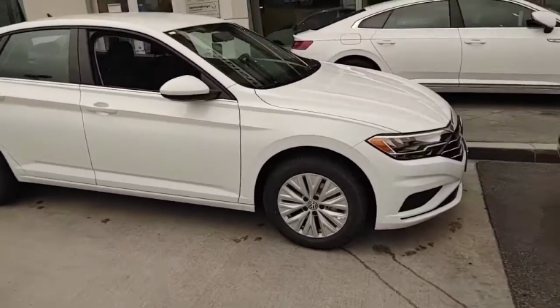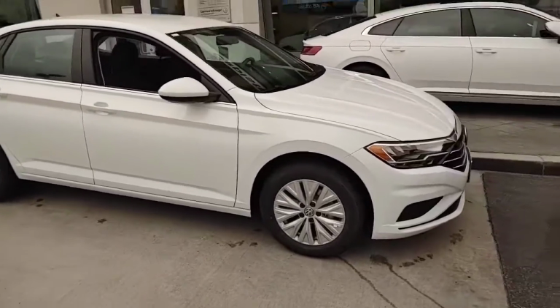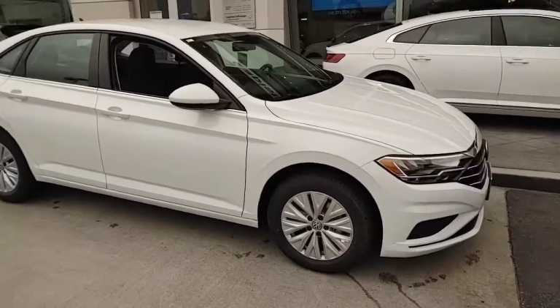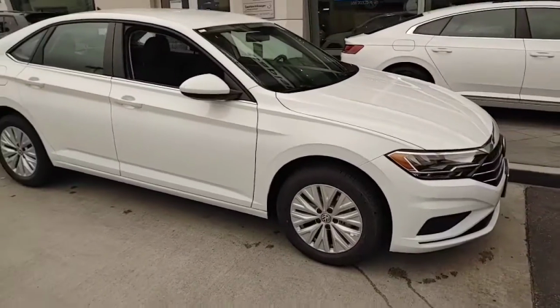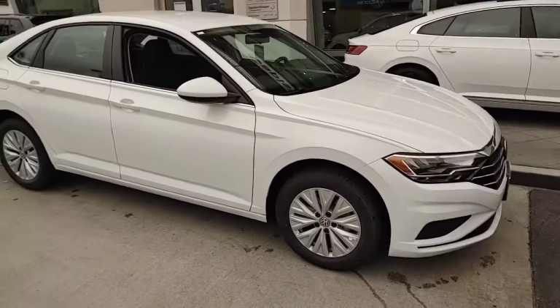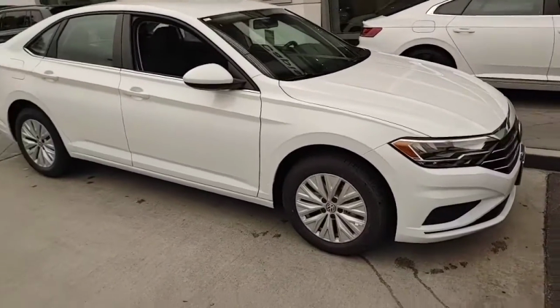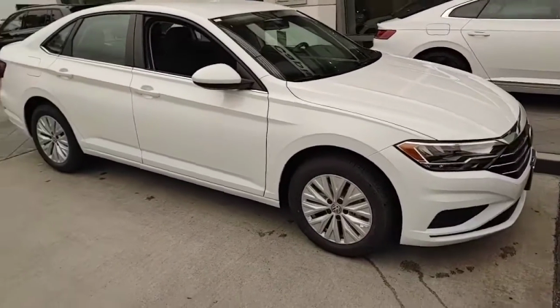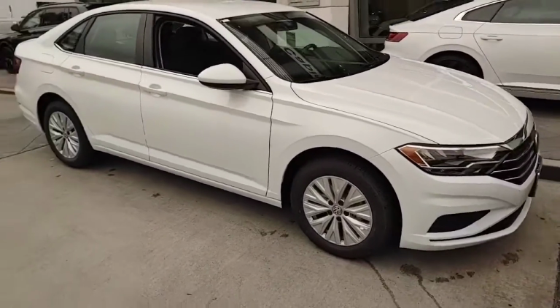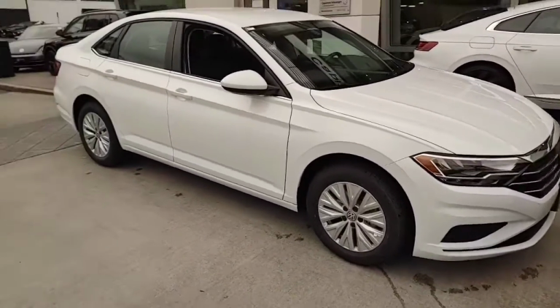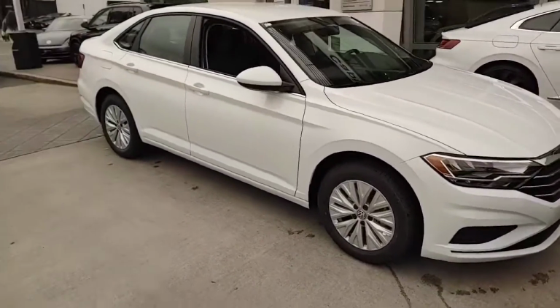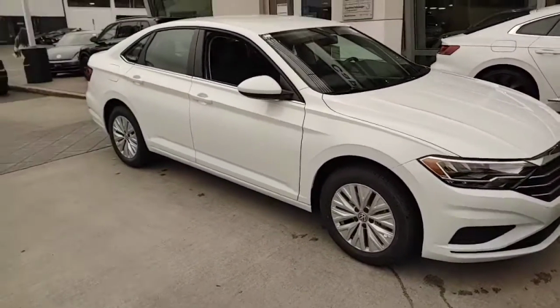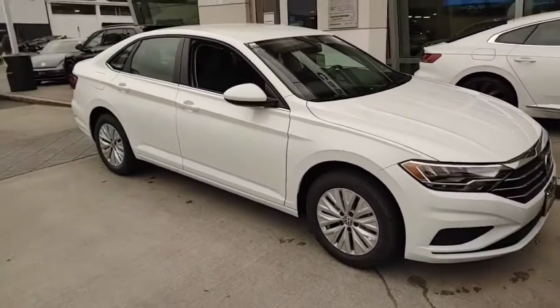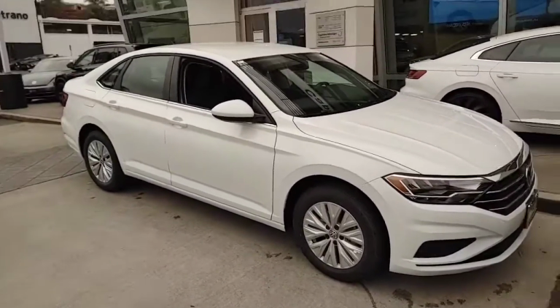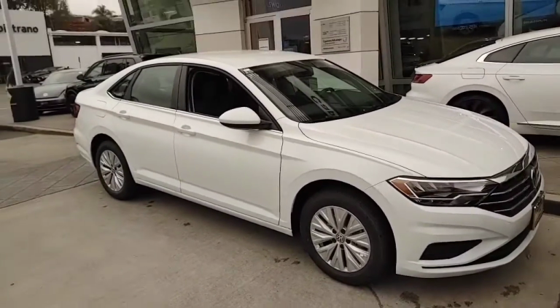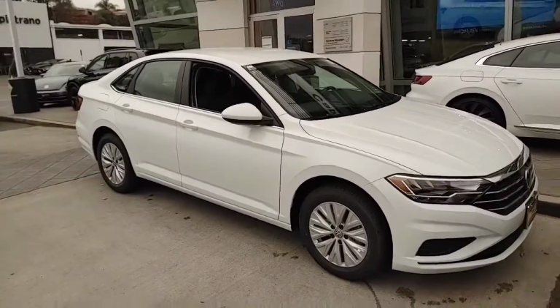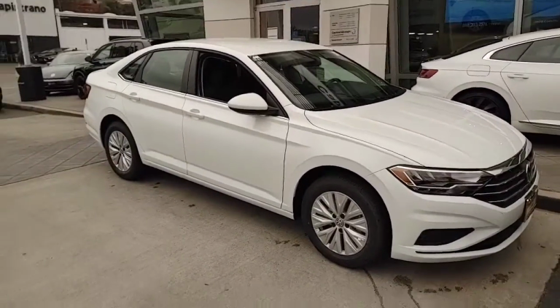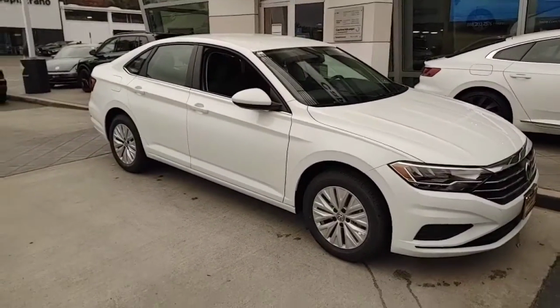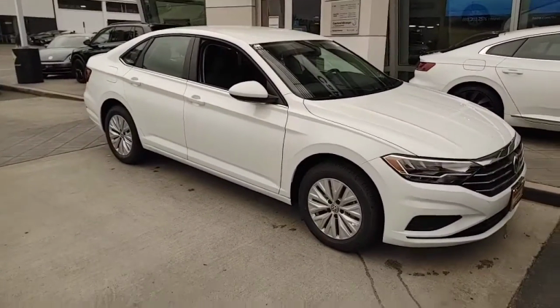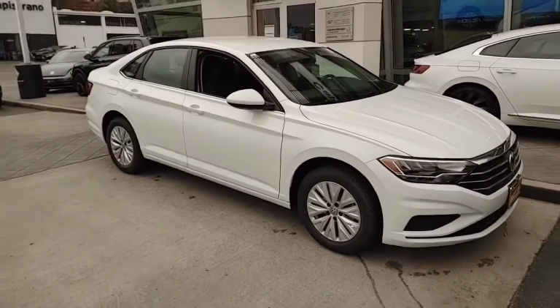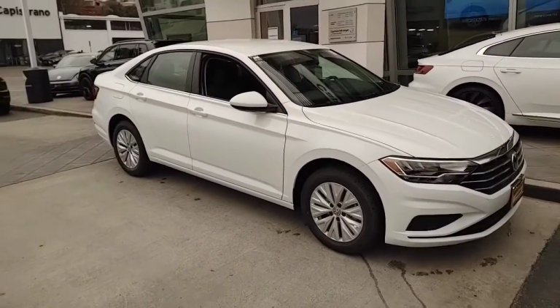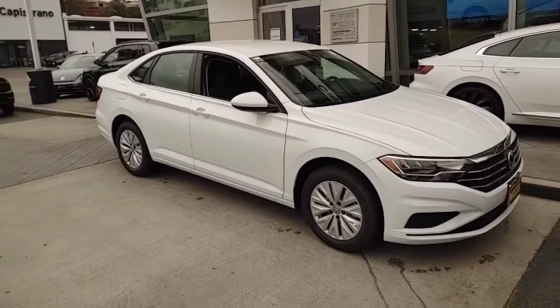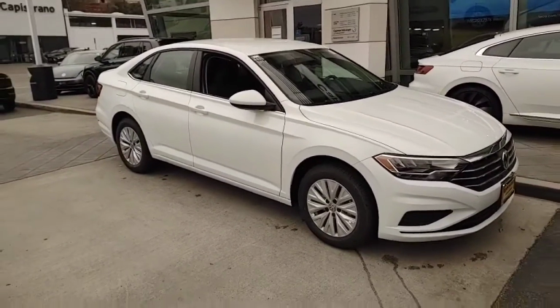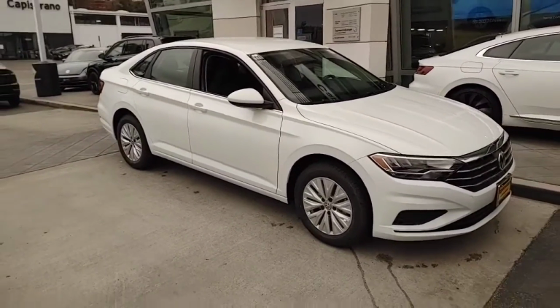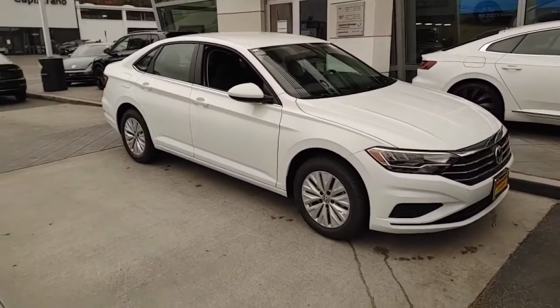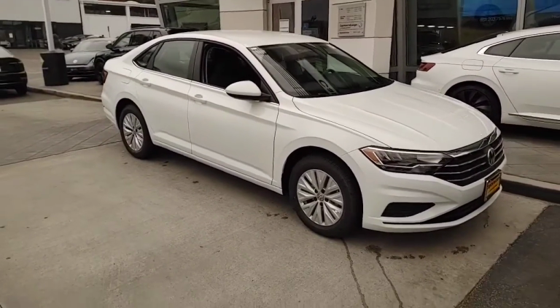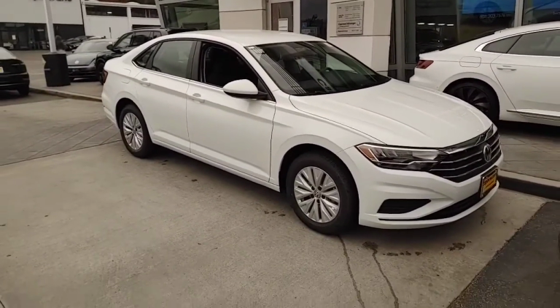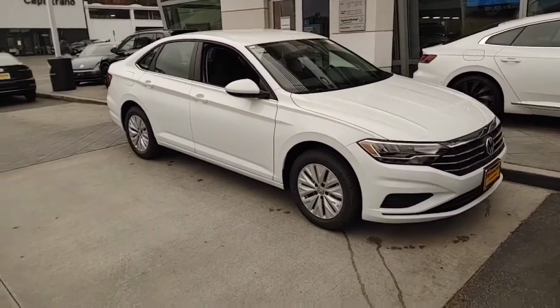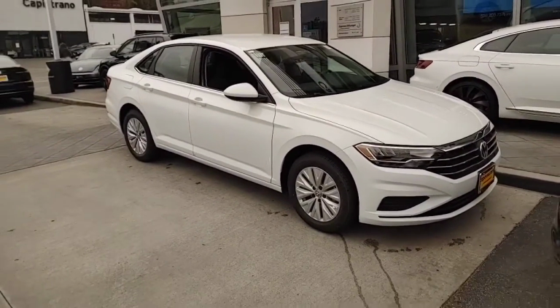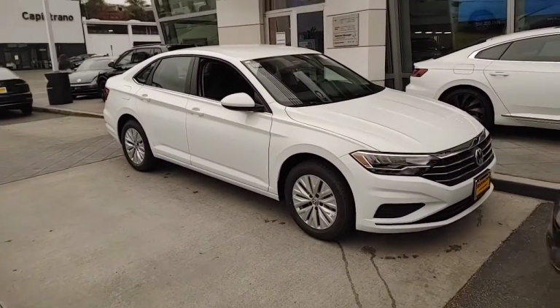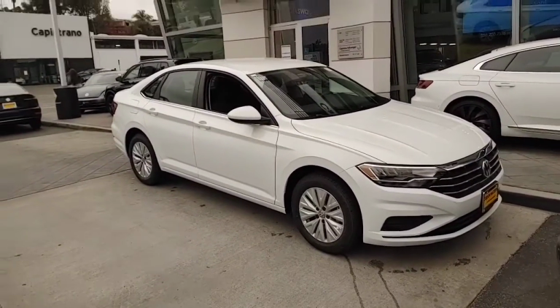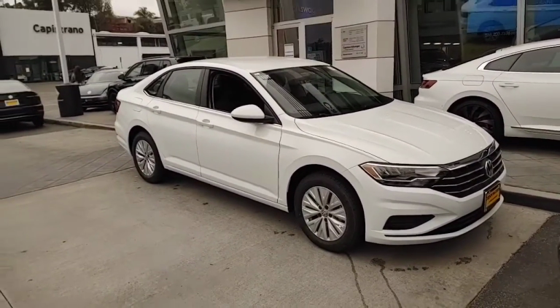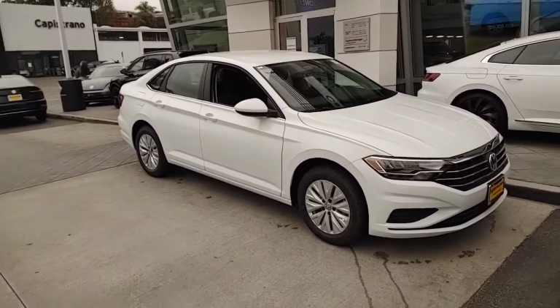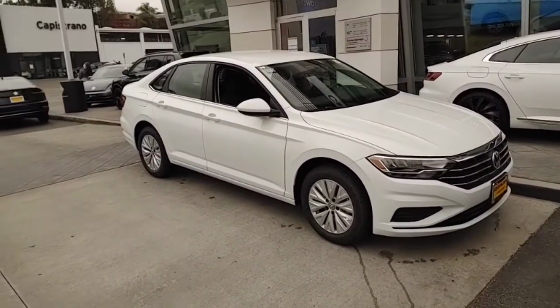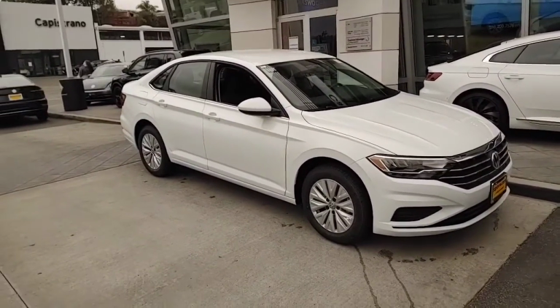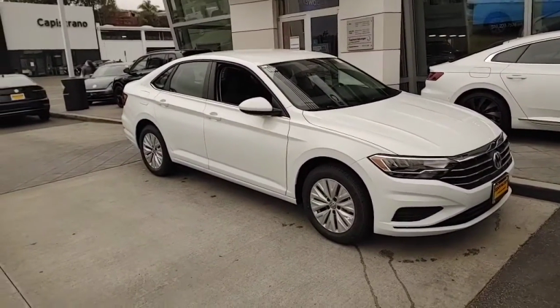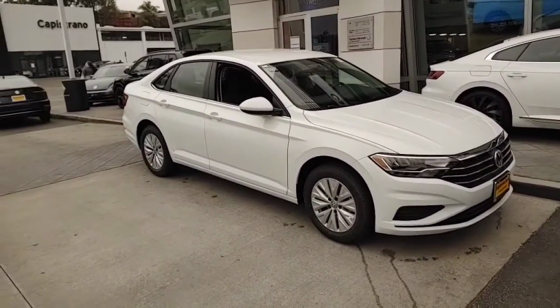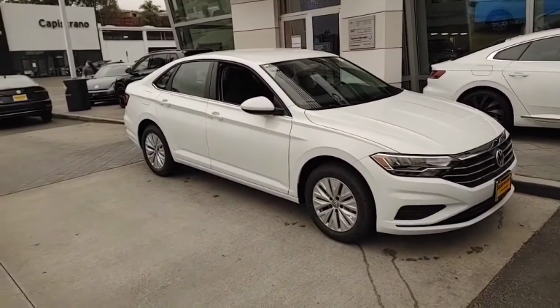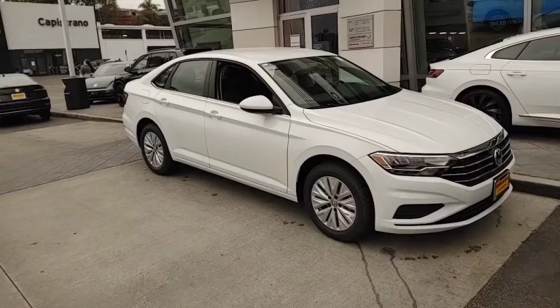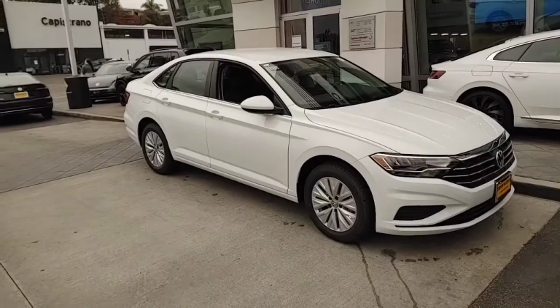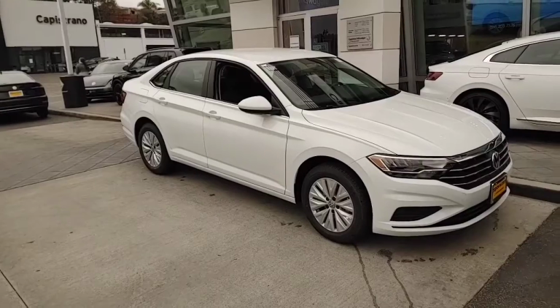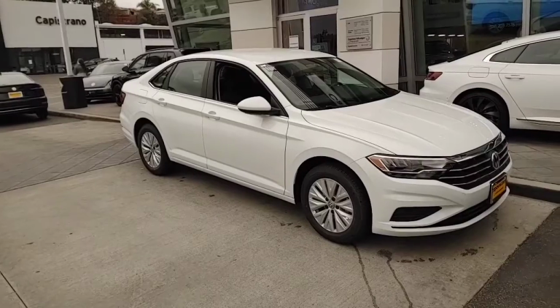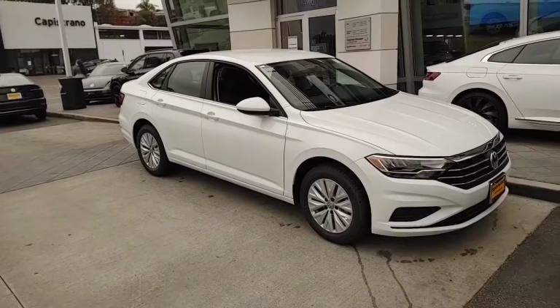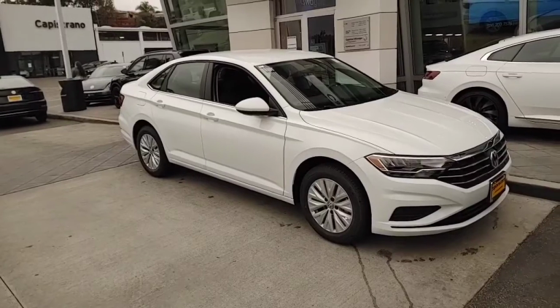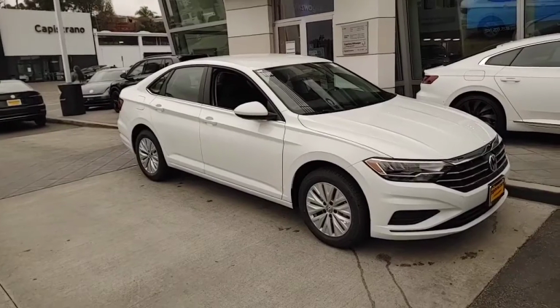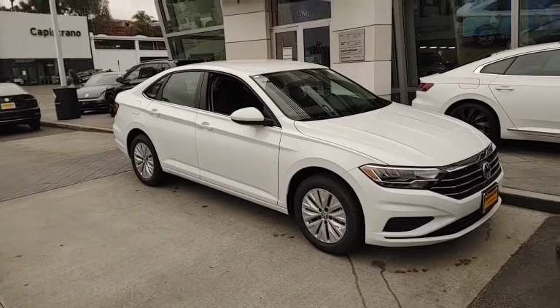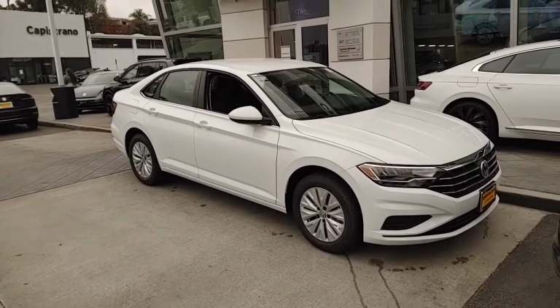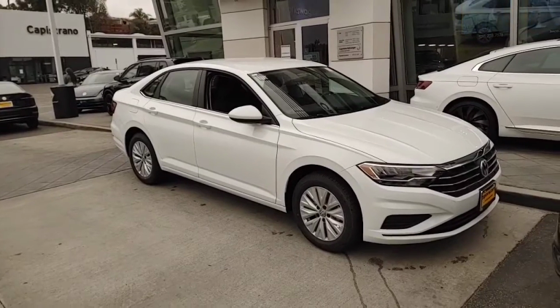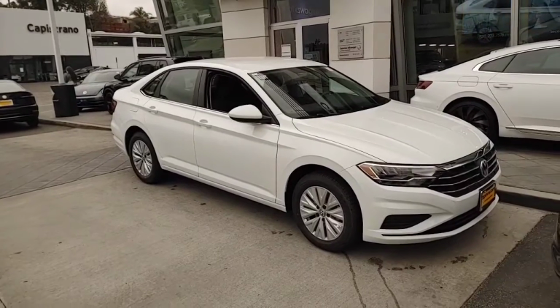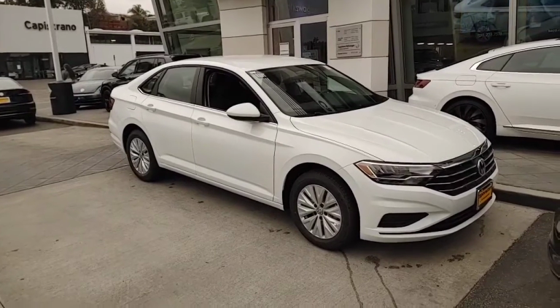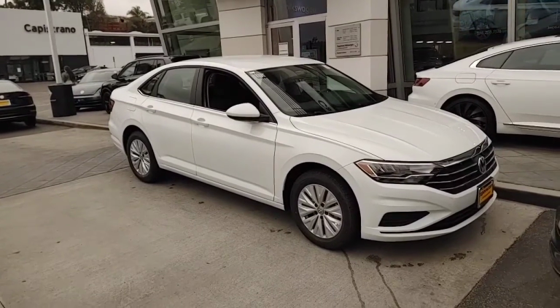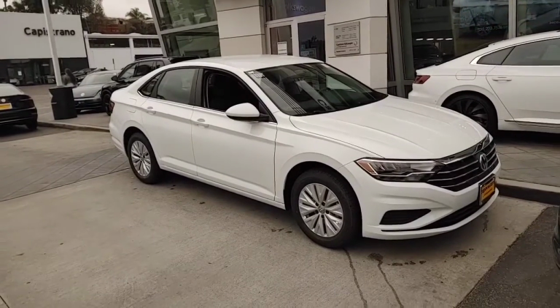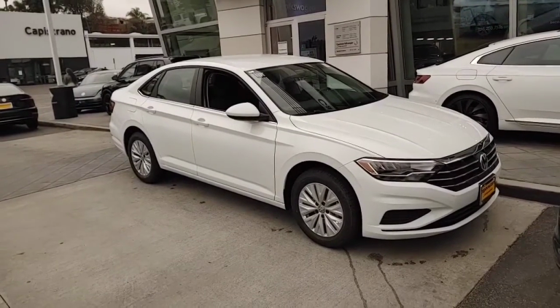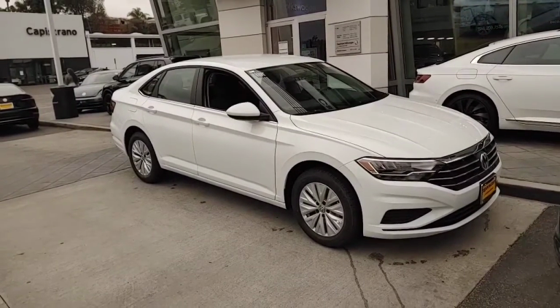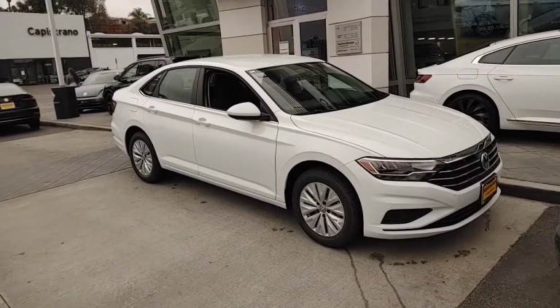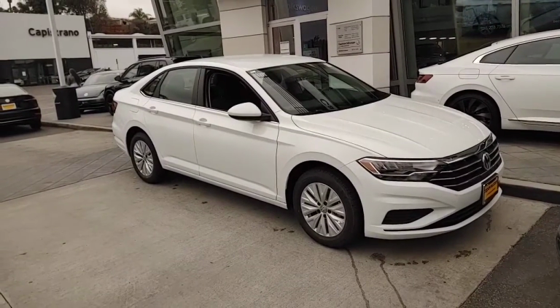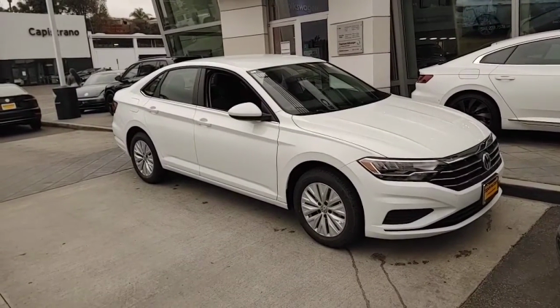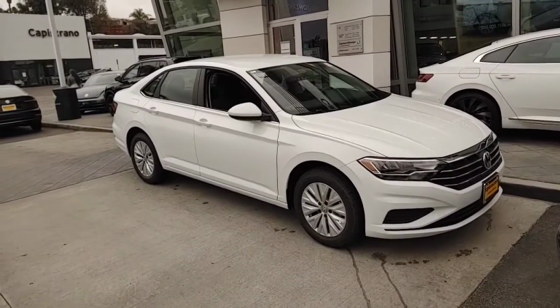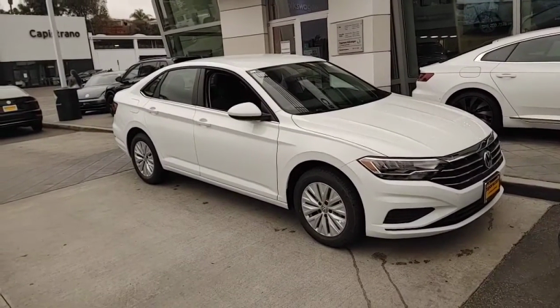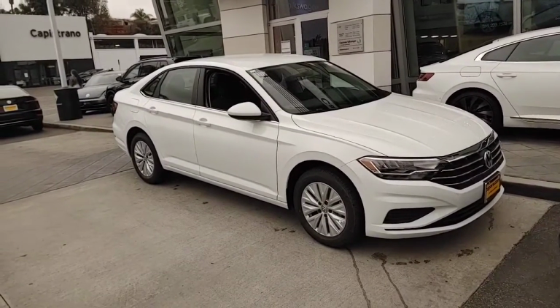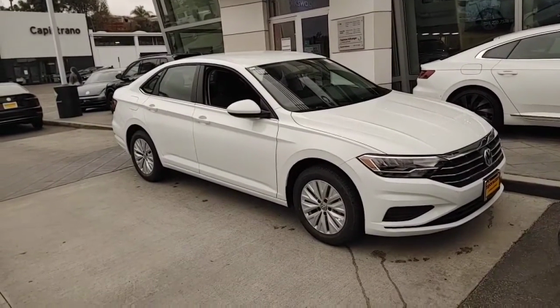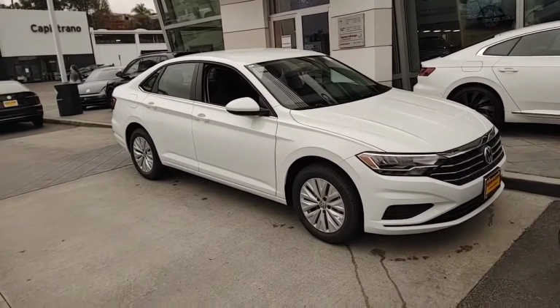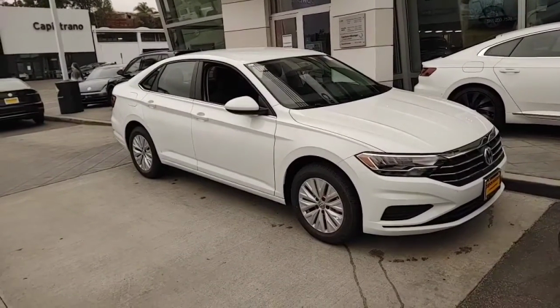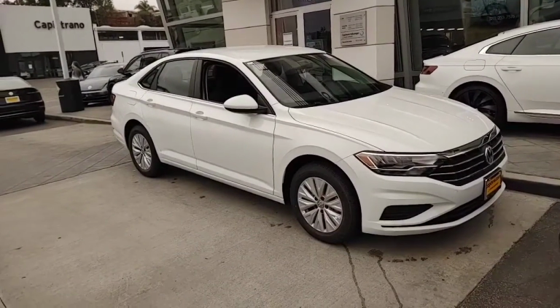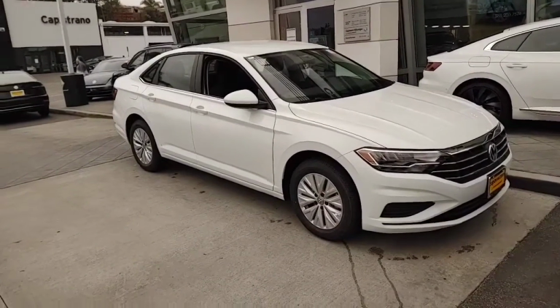I had a nice Passat until my wife got the new Jetta, and then she has the nicest car of the family — but that's okay. Let's take a look on the inside.